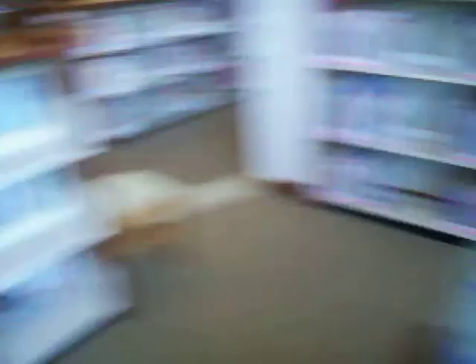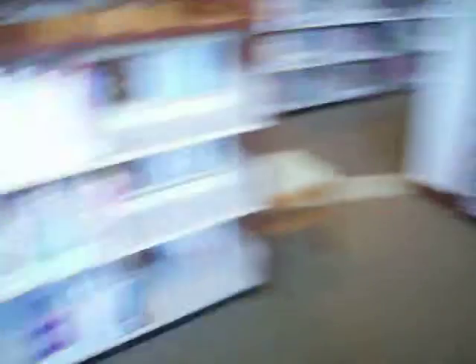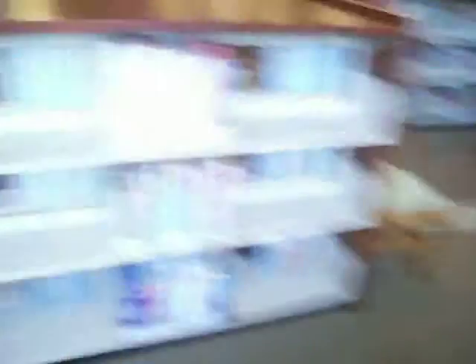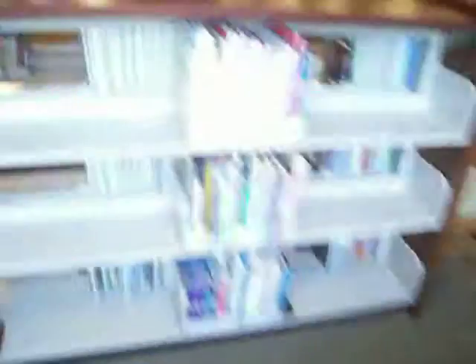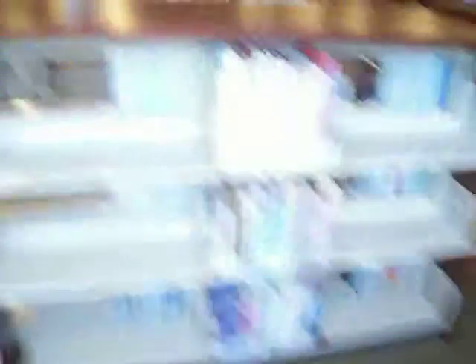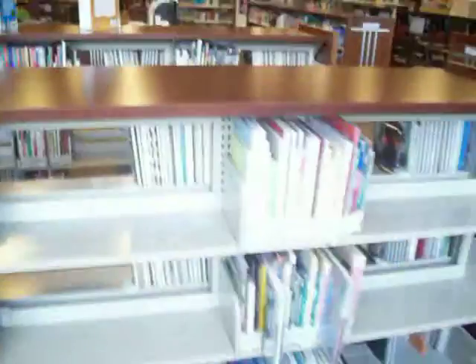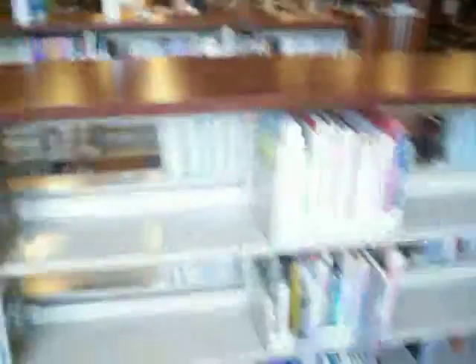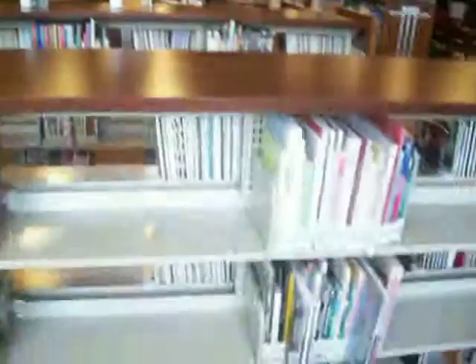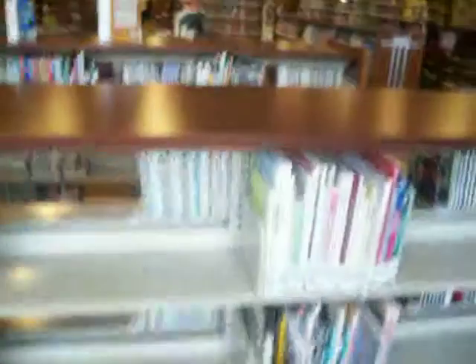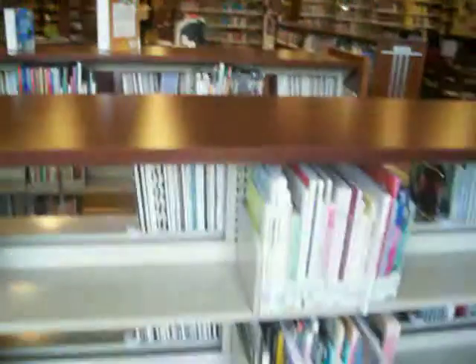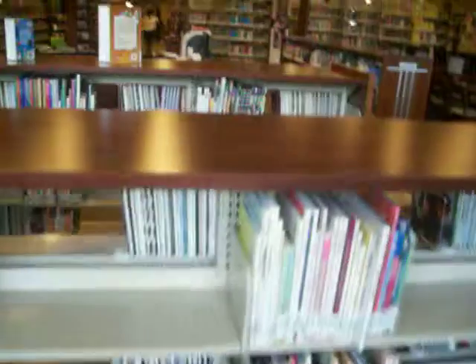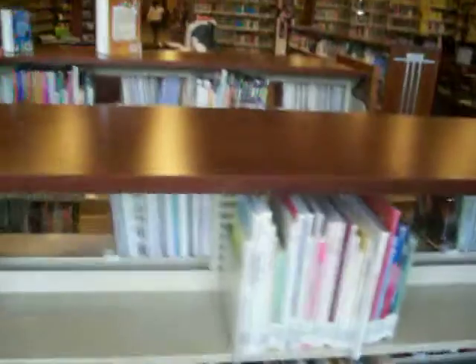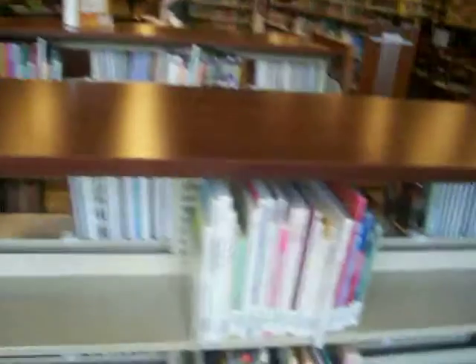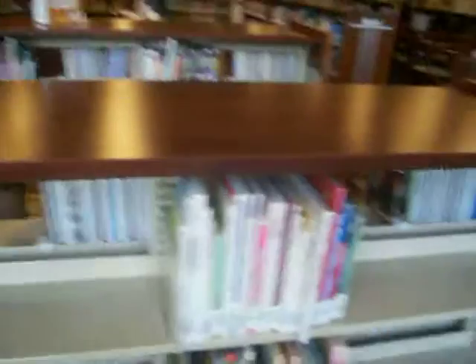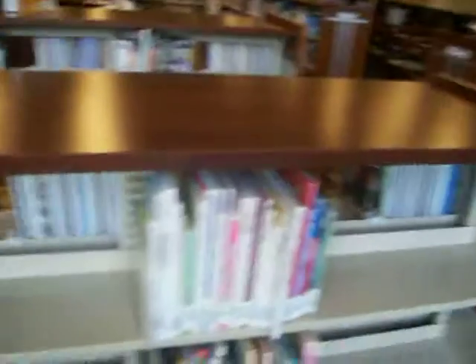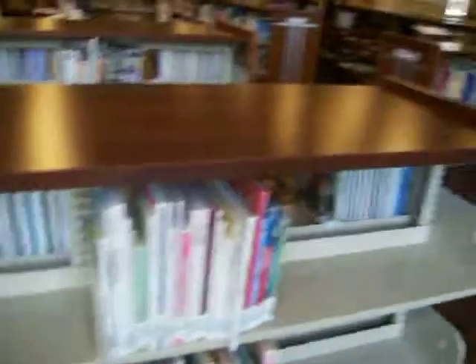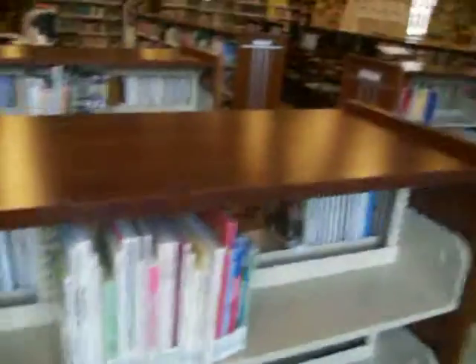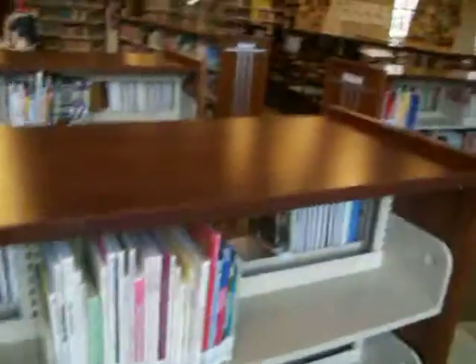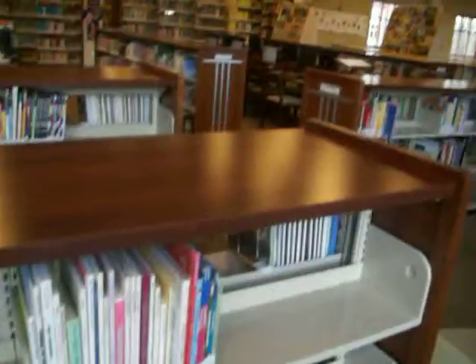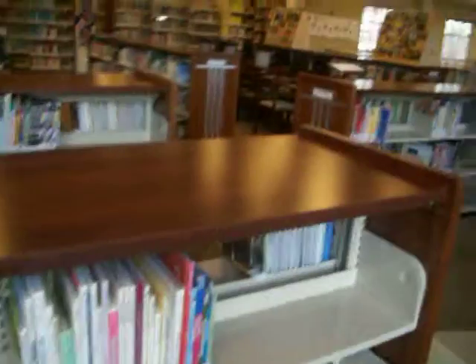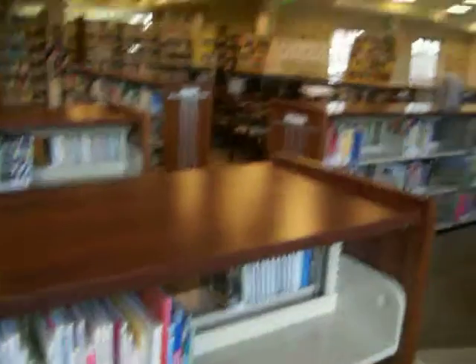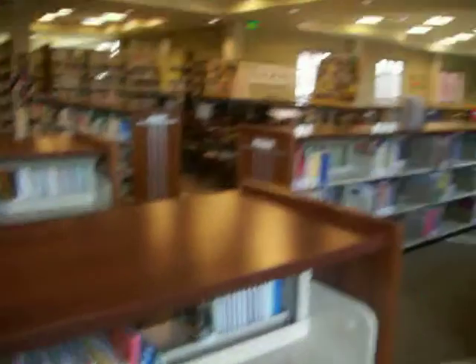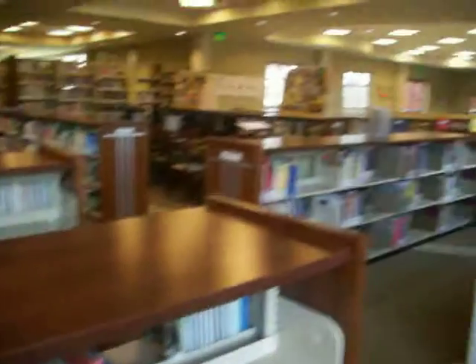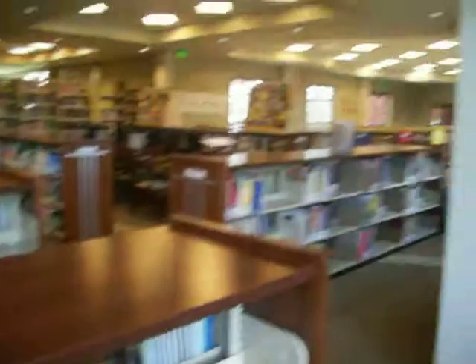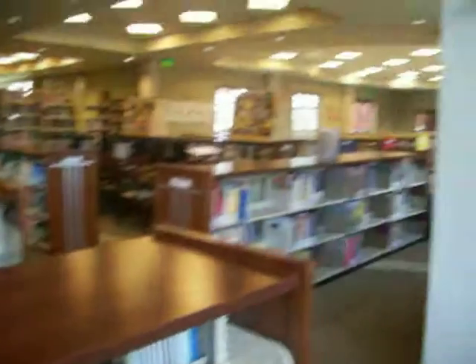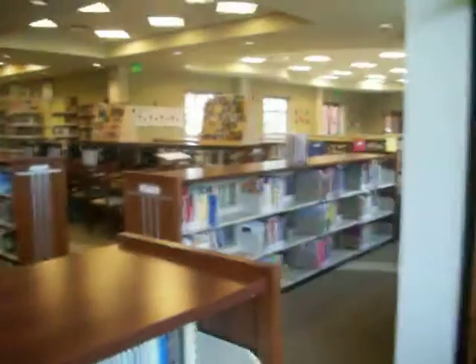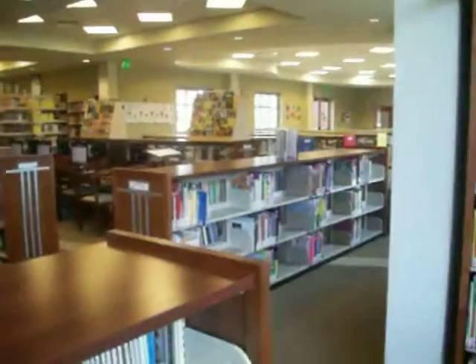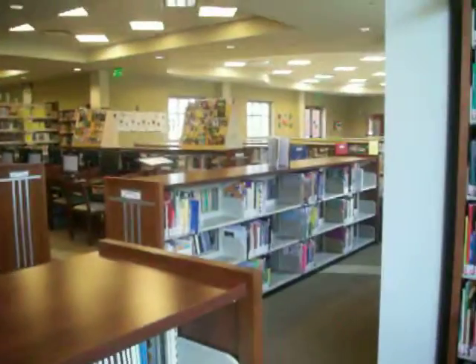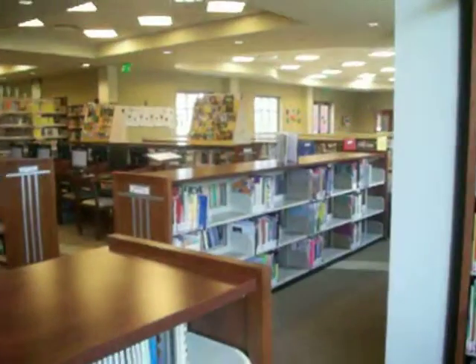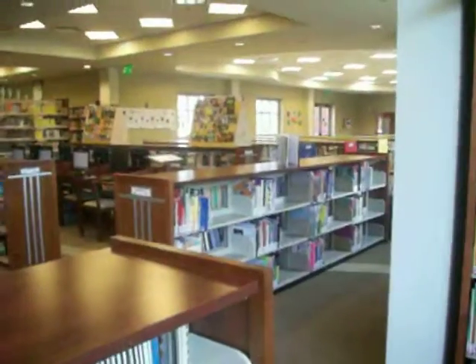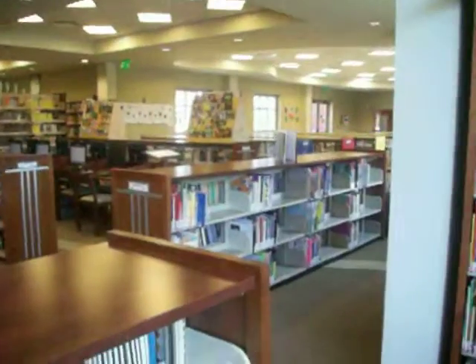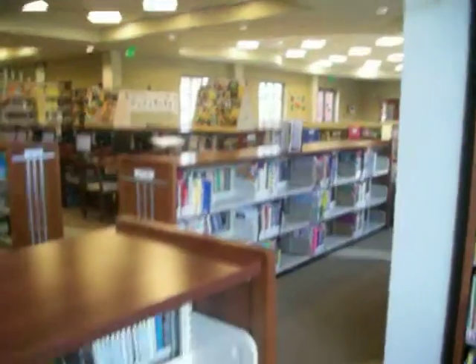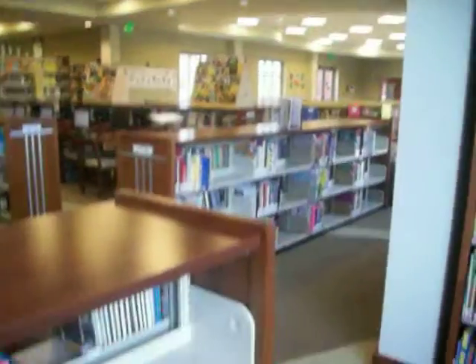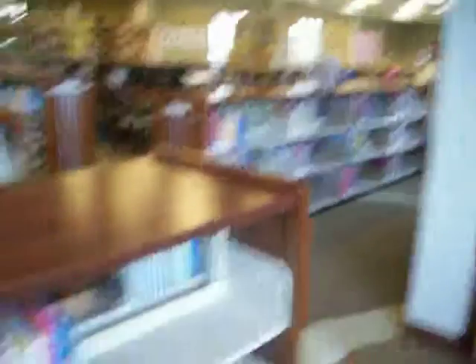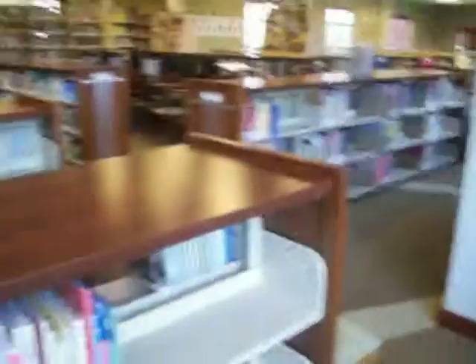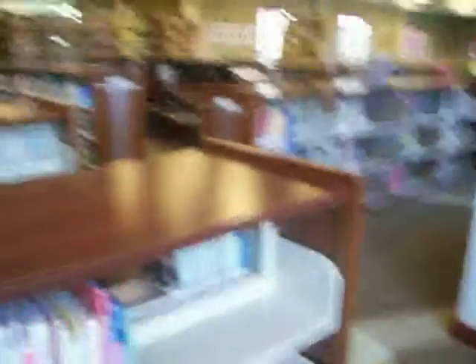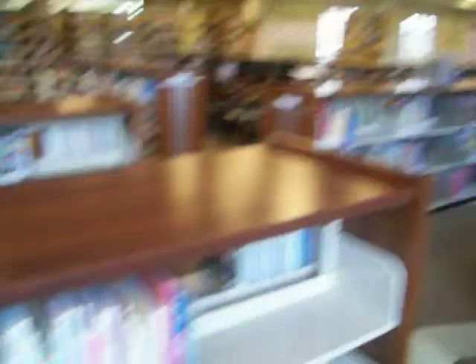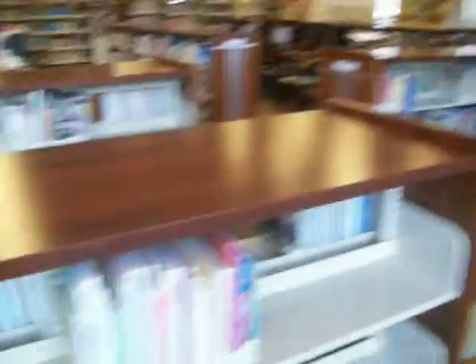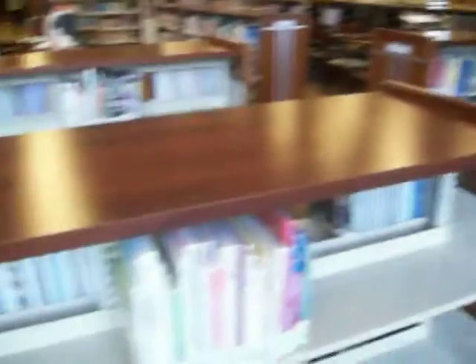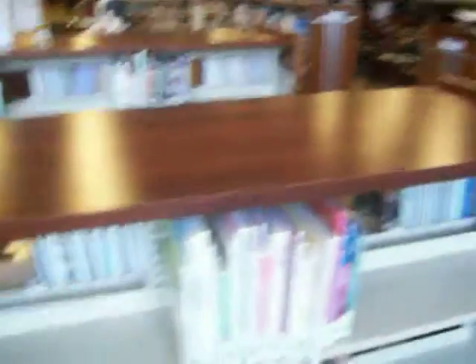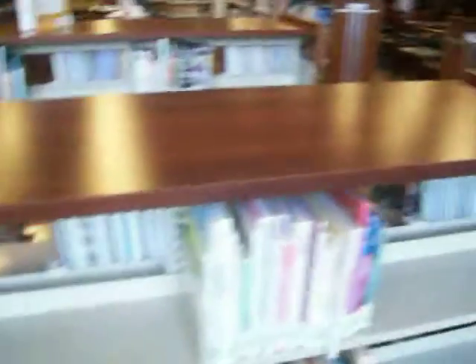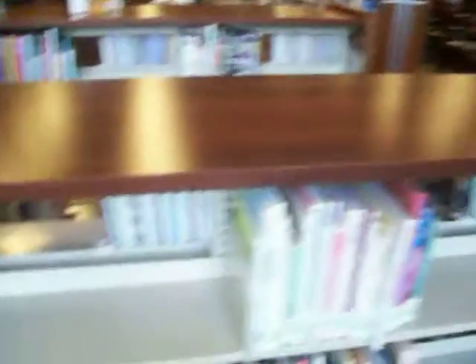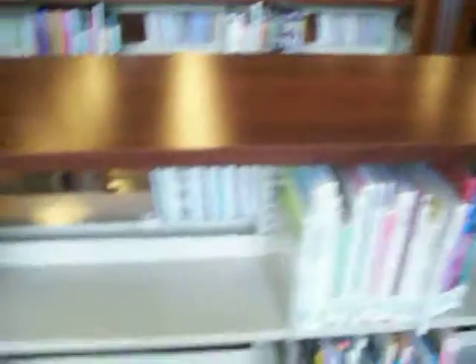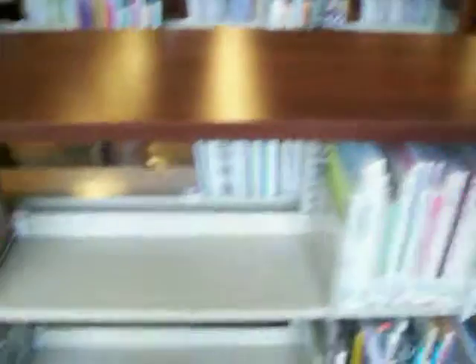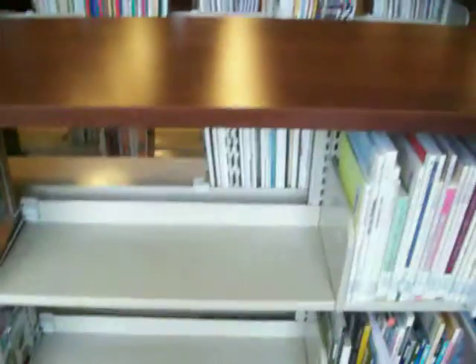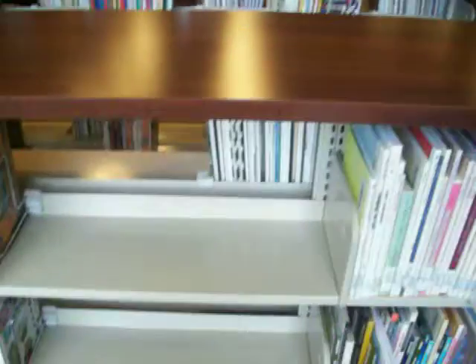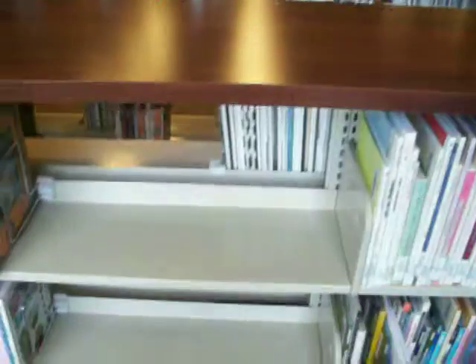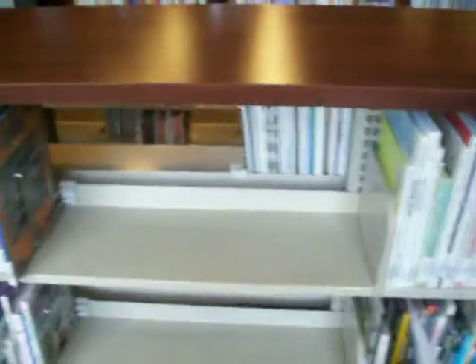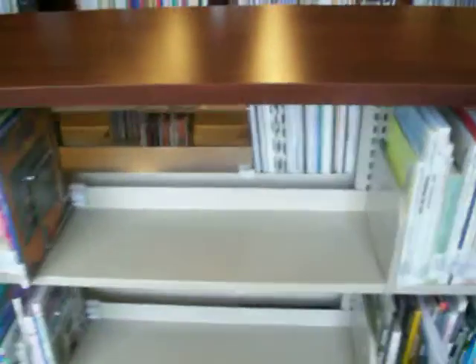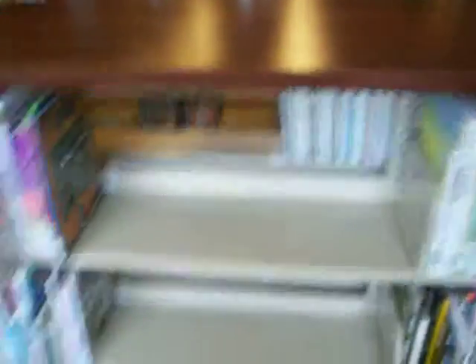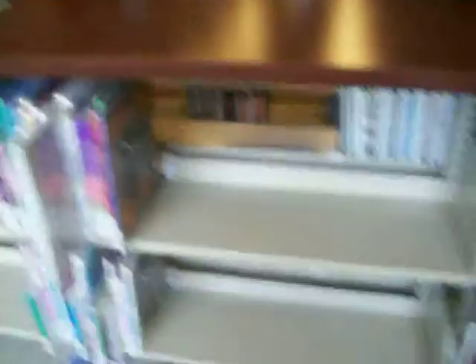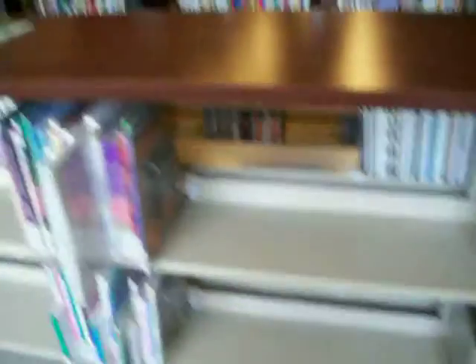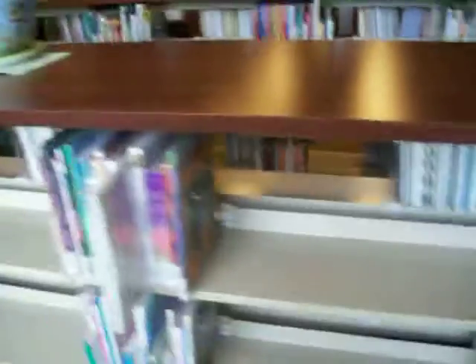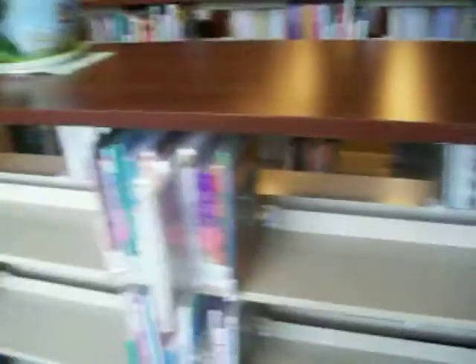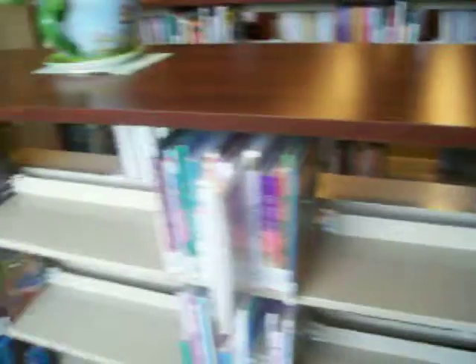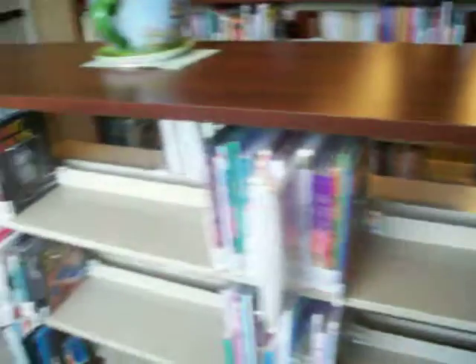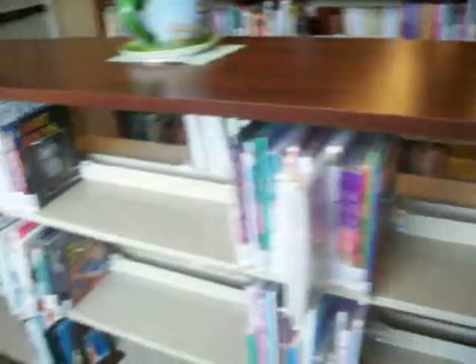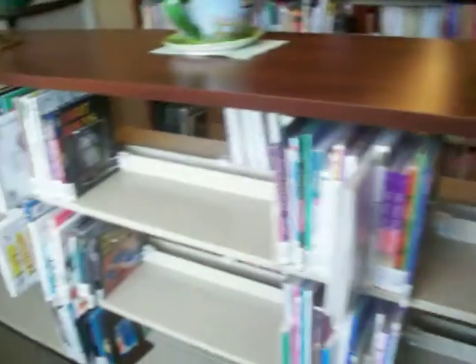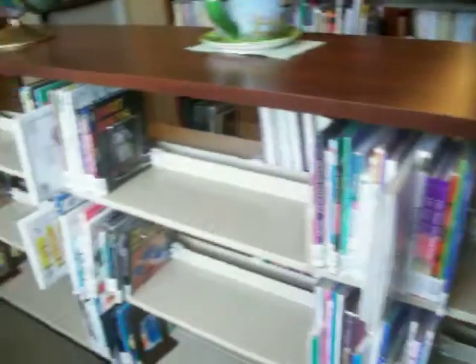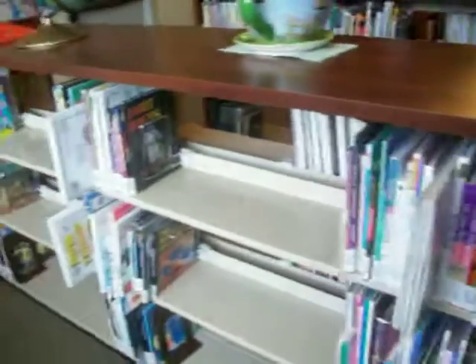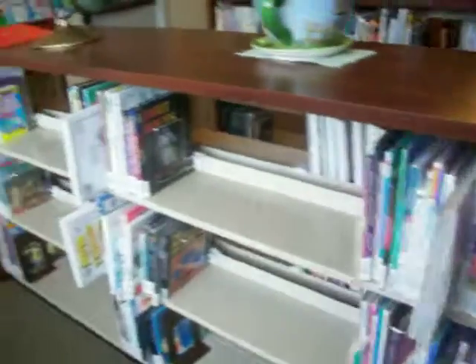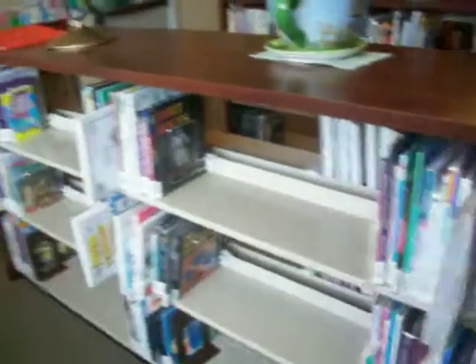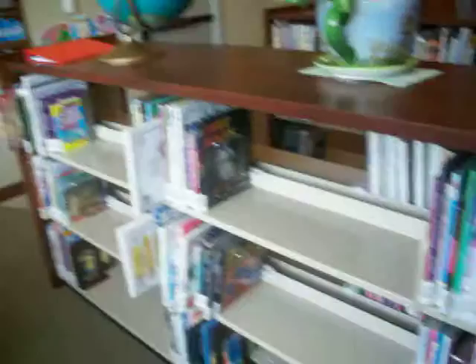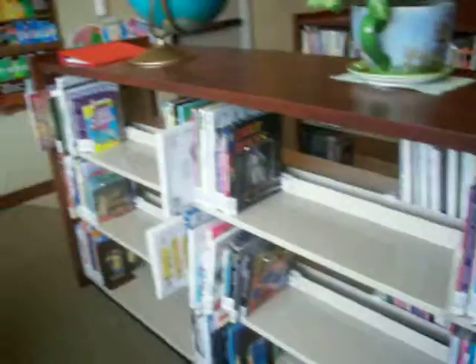Hello everyone out there. This is a tour of my library here at the Oxford Public Library.